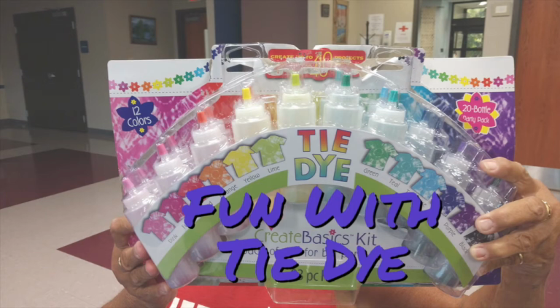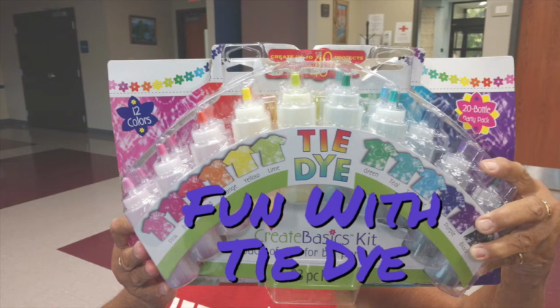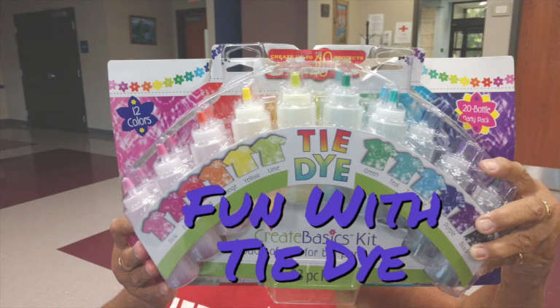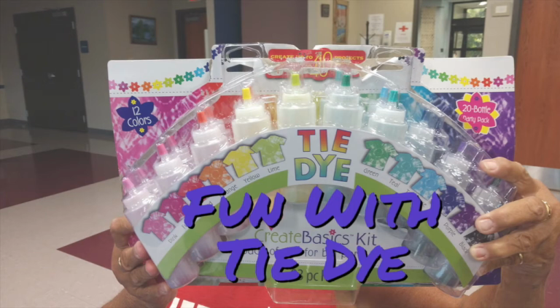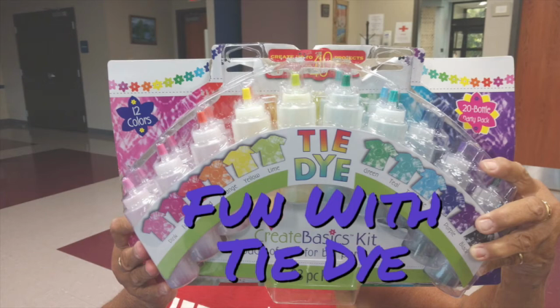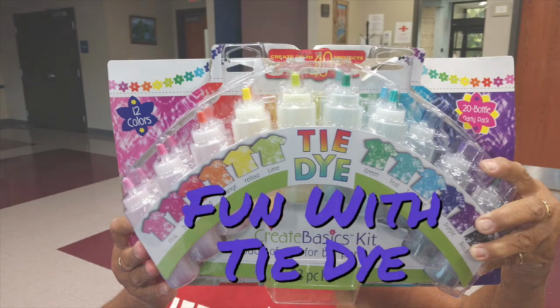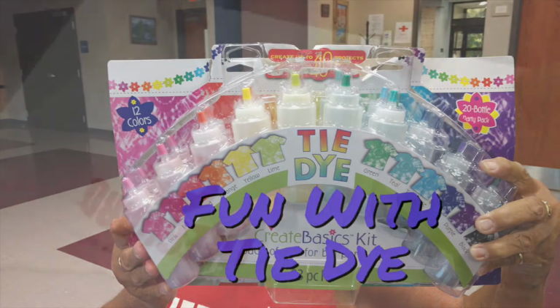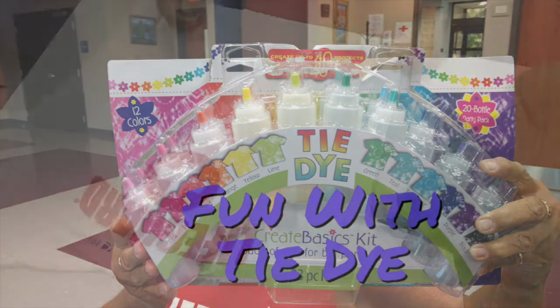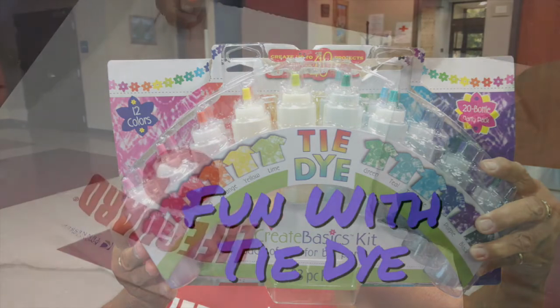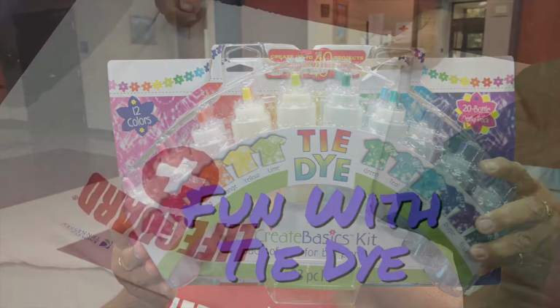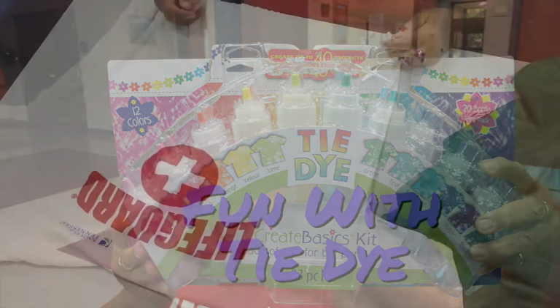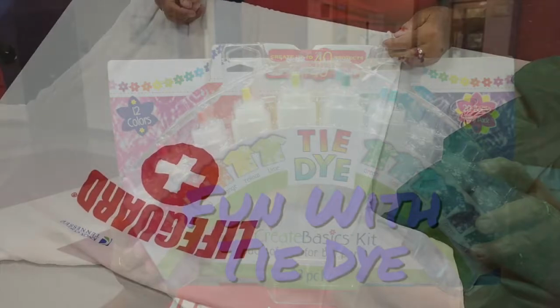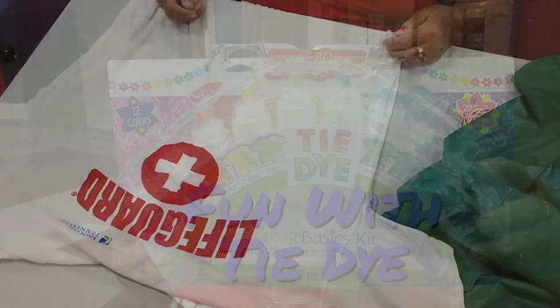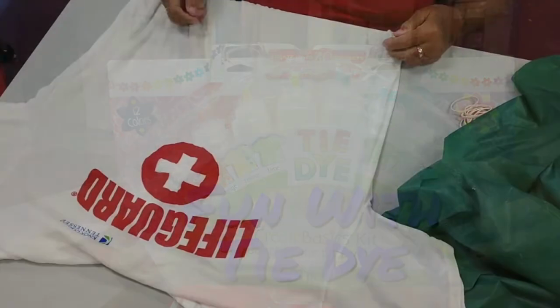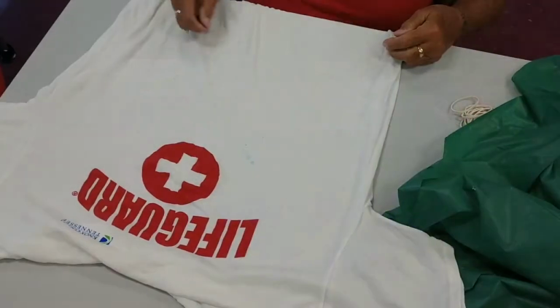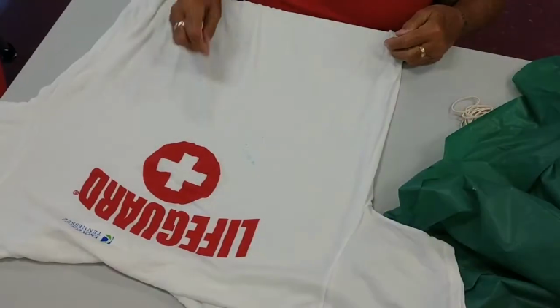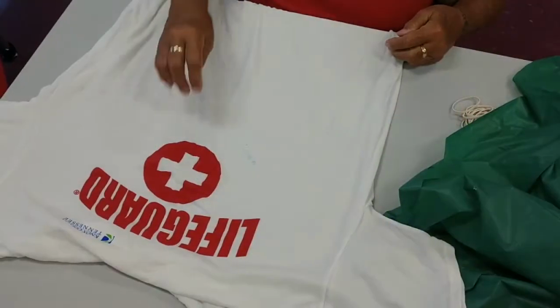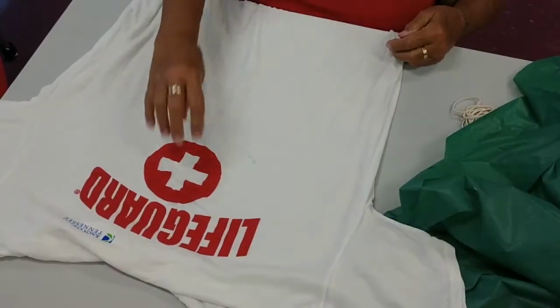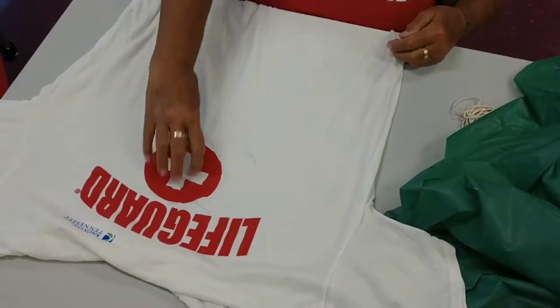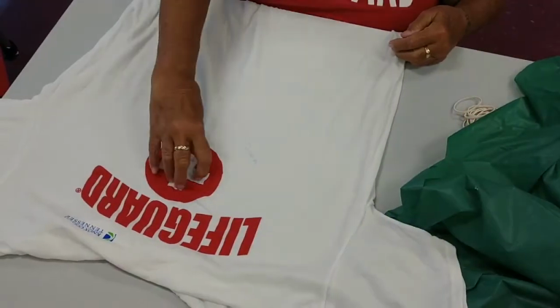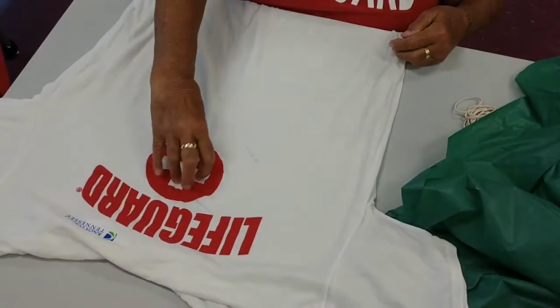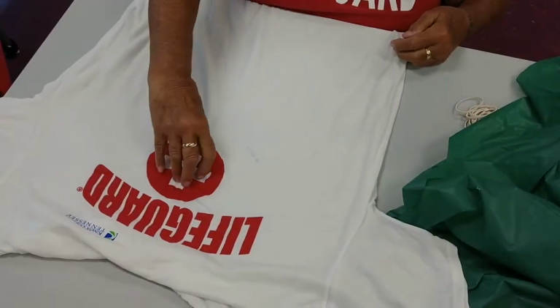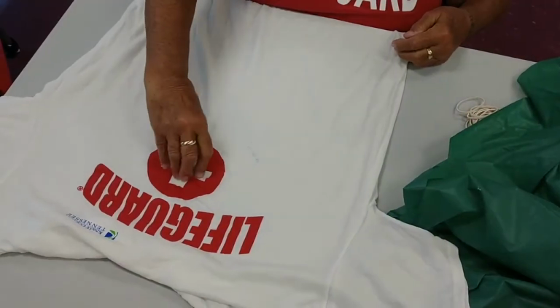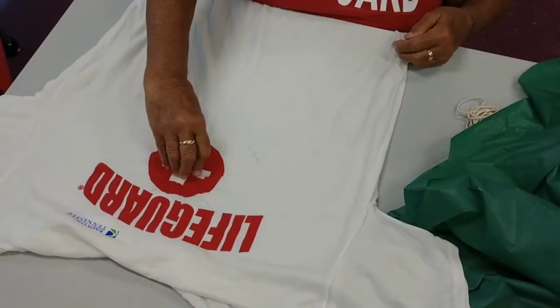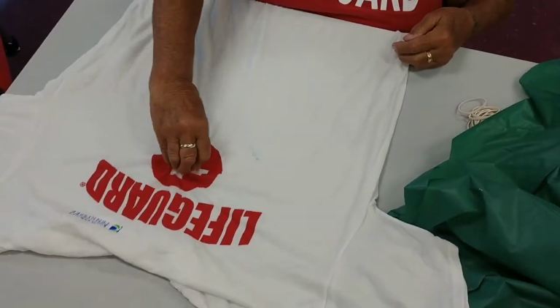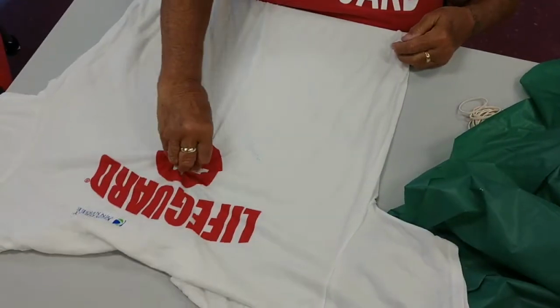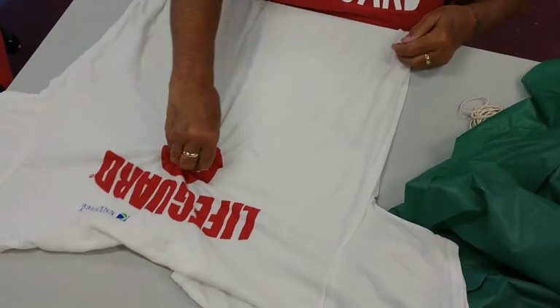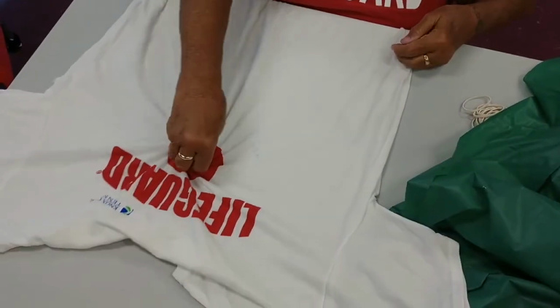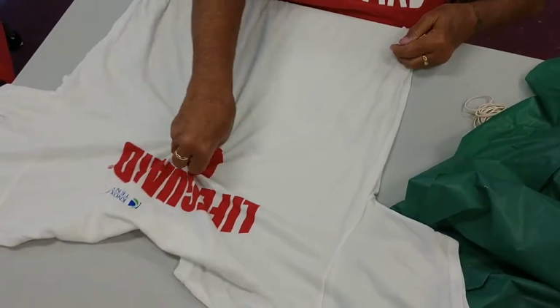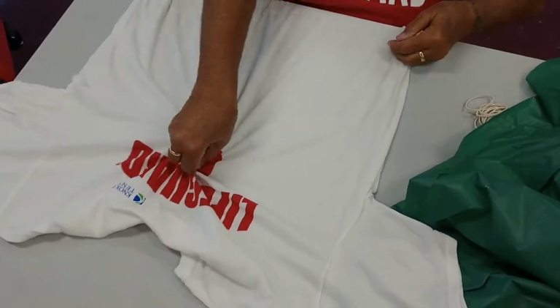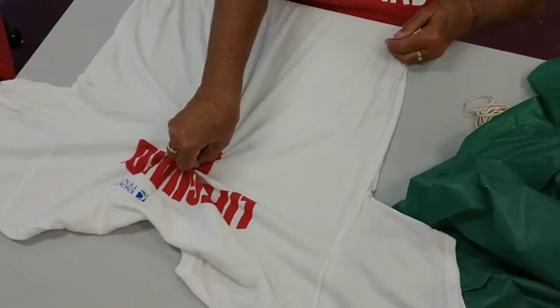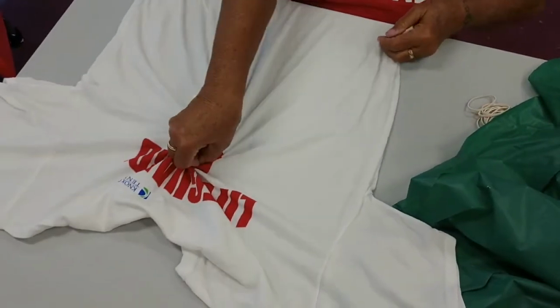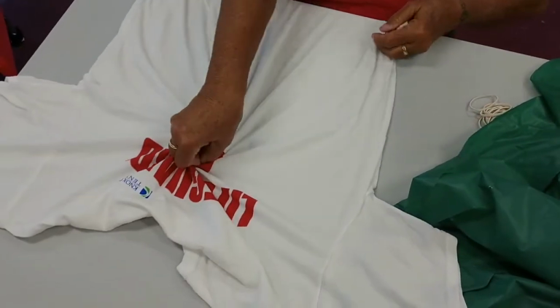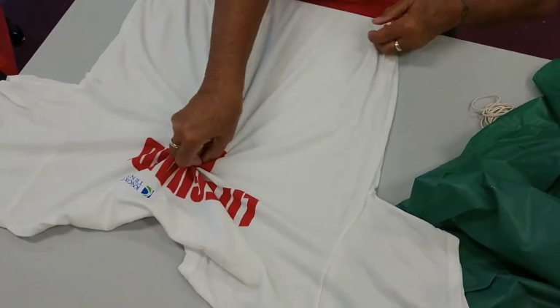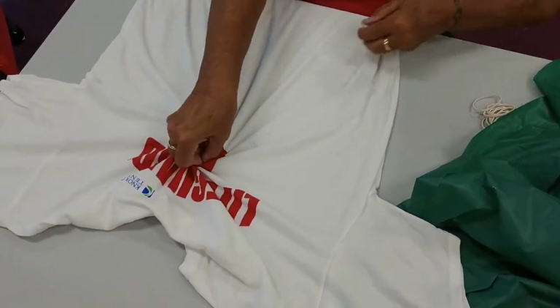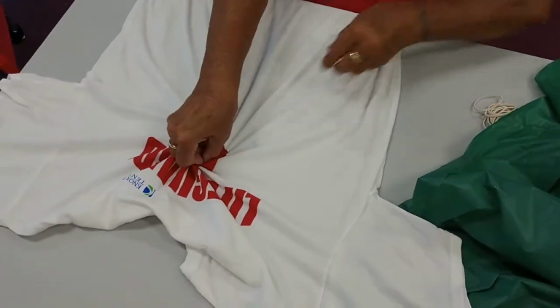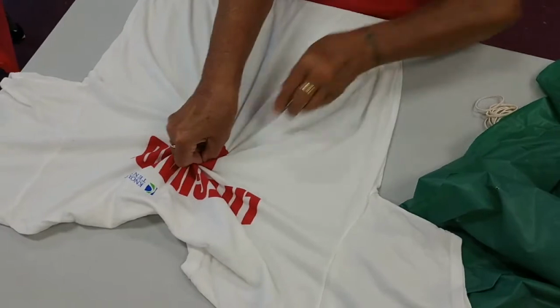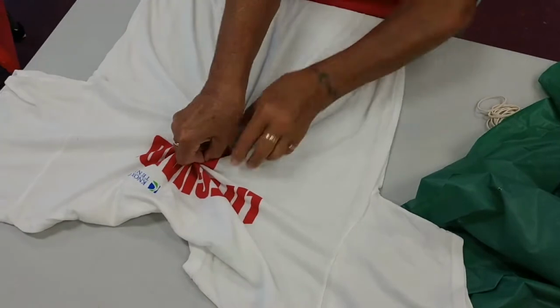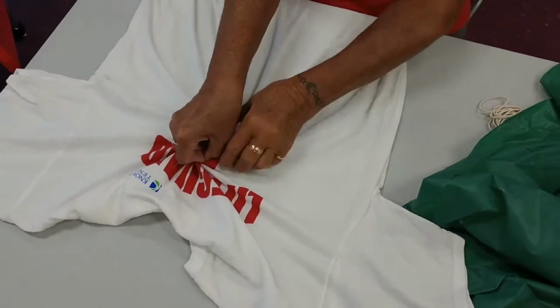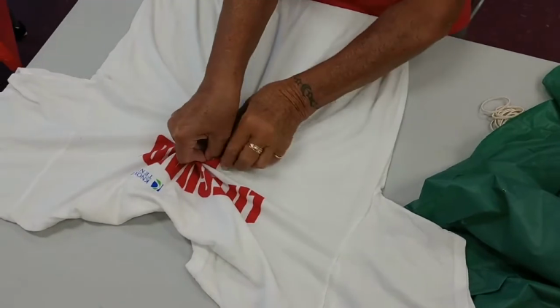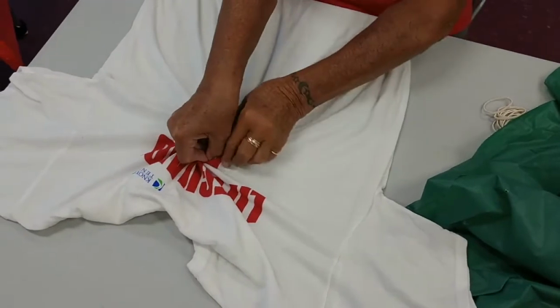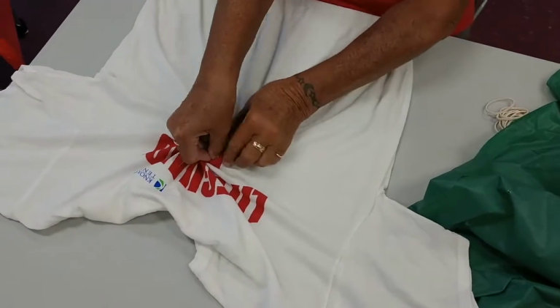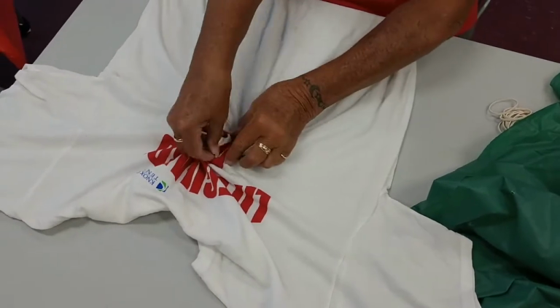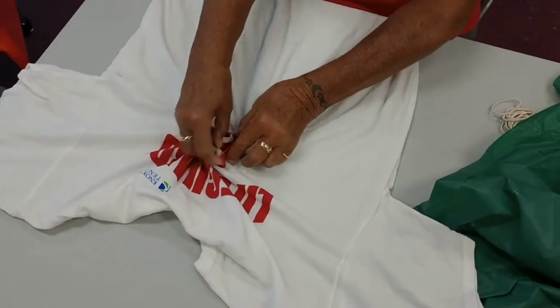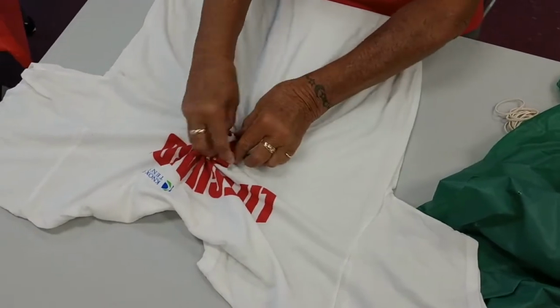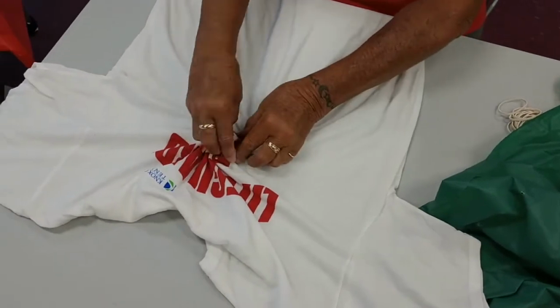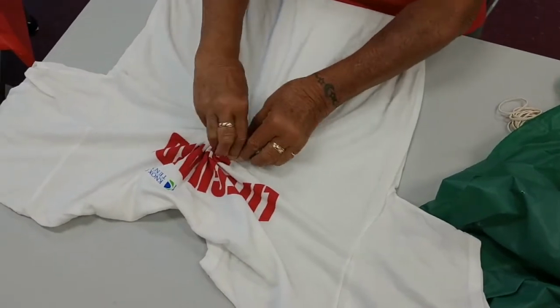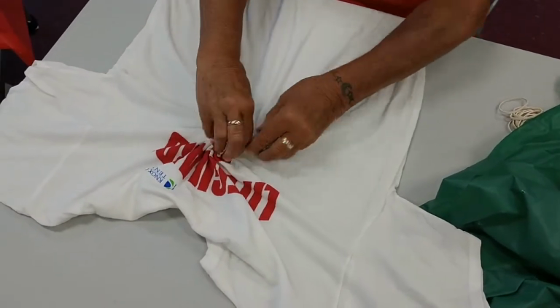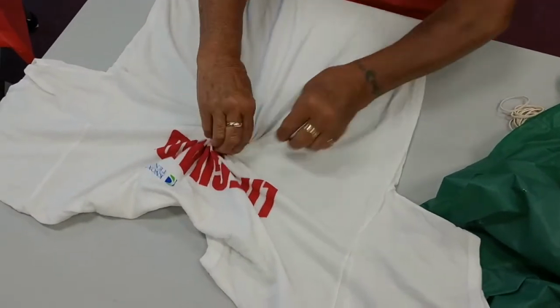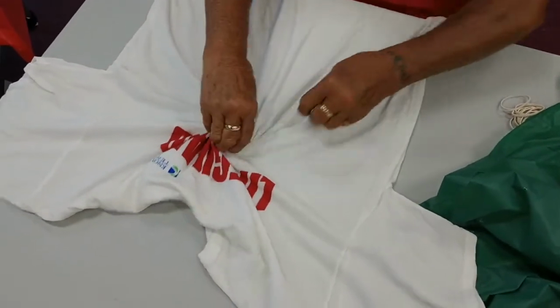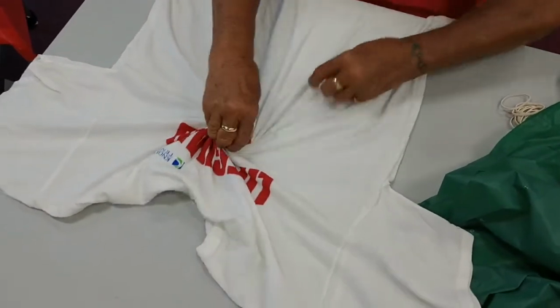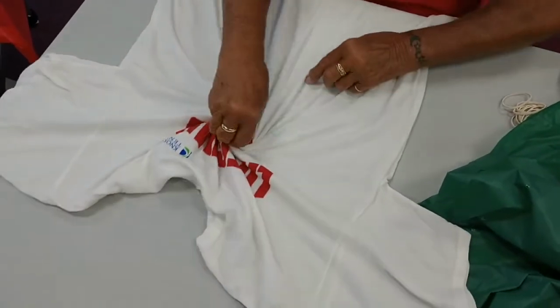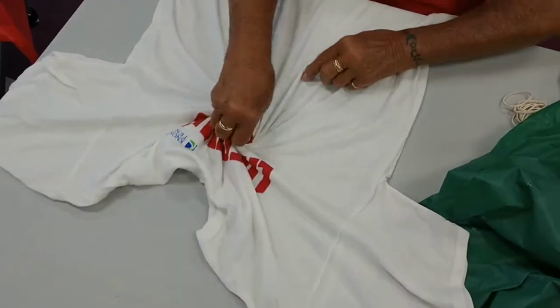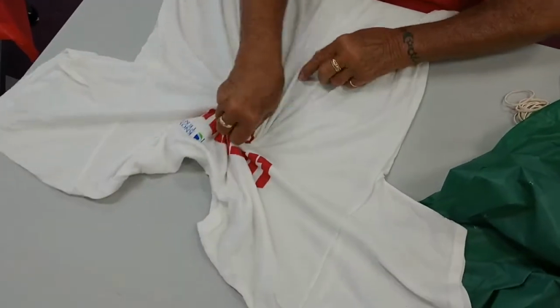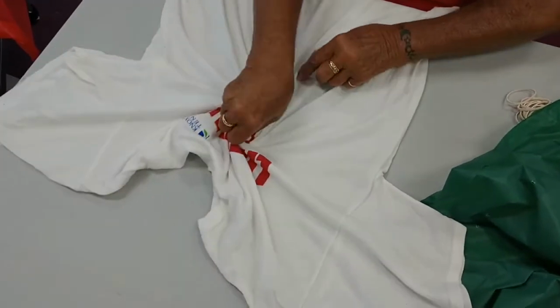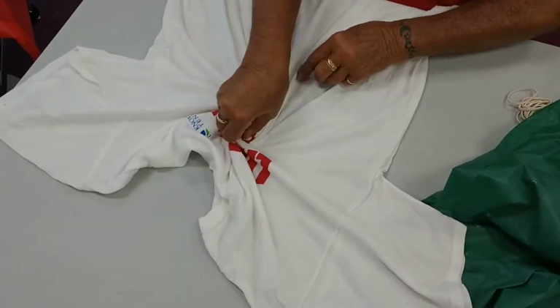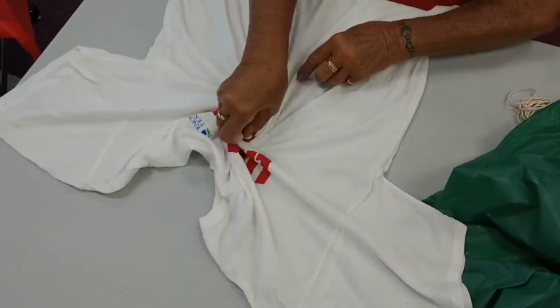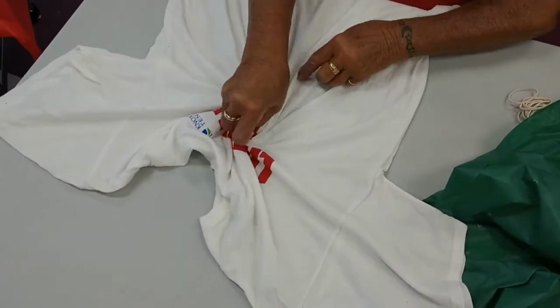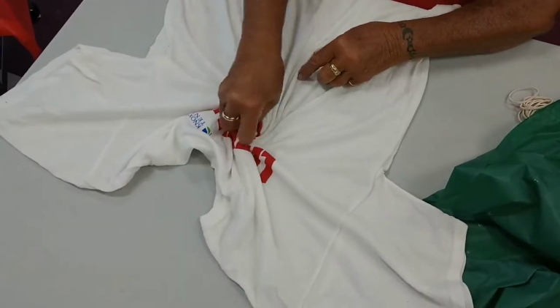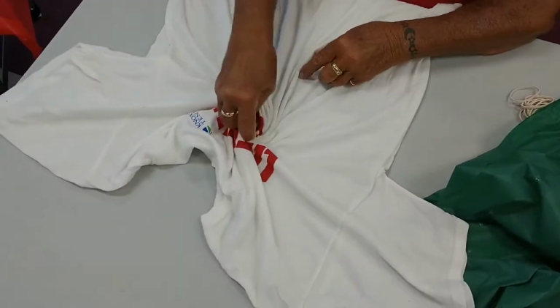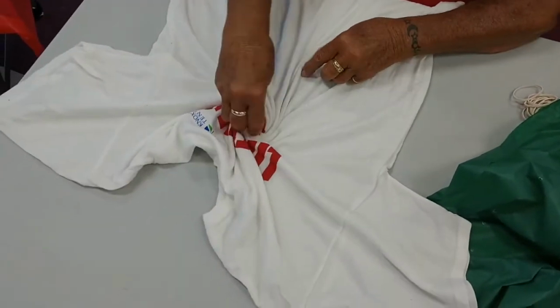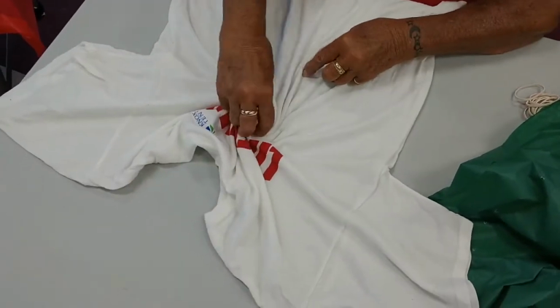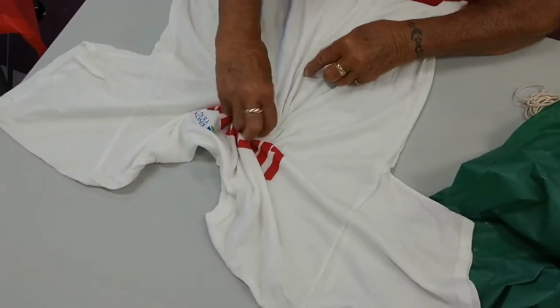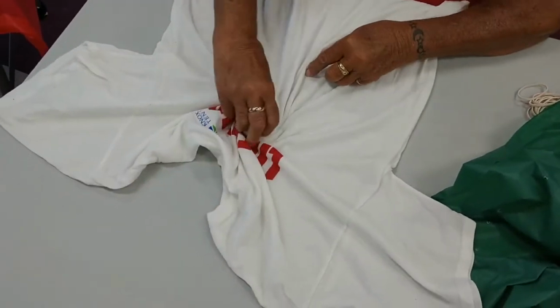Fun with tie-dye! Awesome! Now we are going to show you how to tie-dye some shirts.